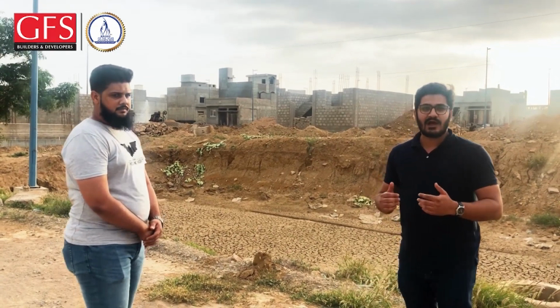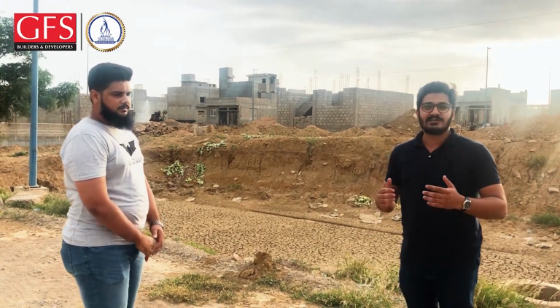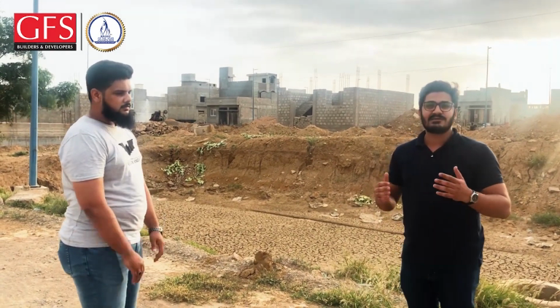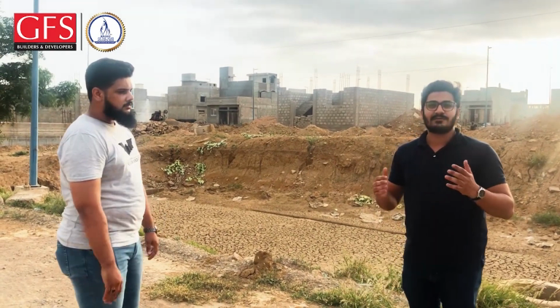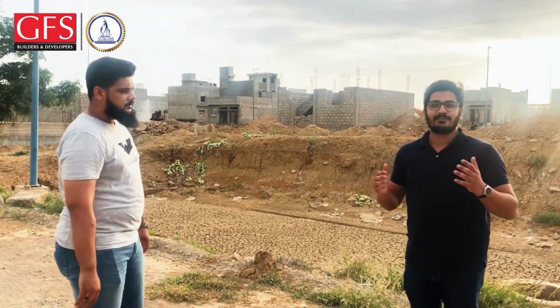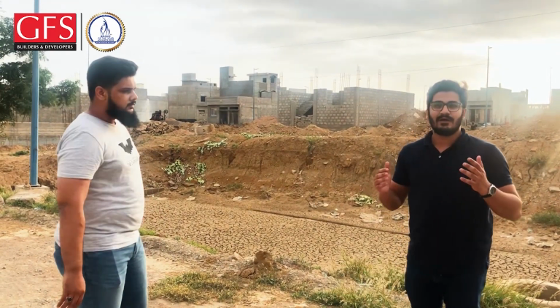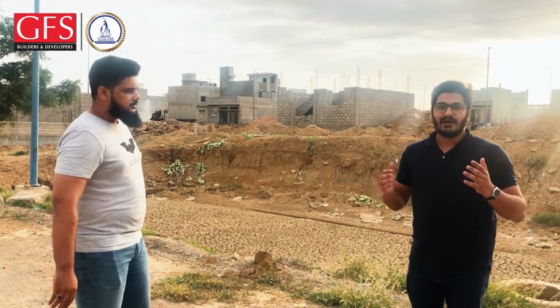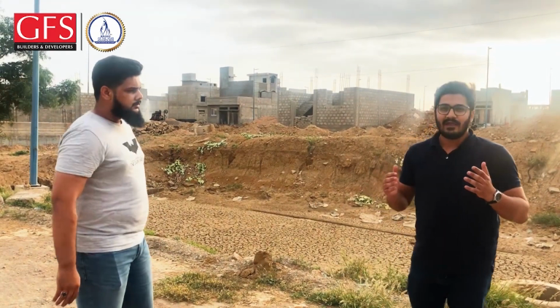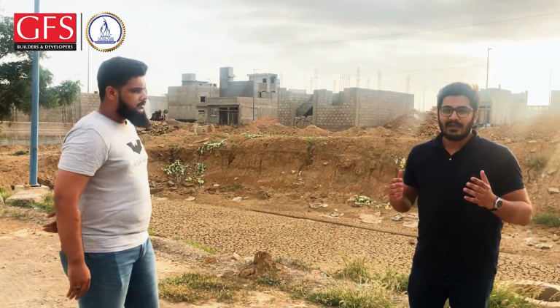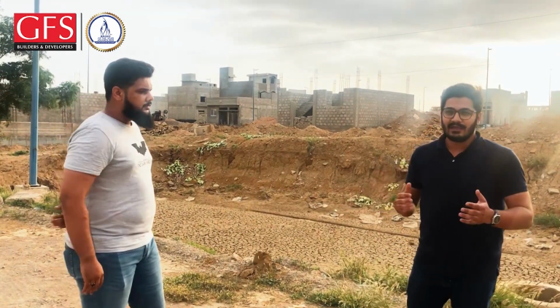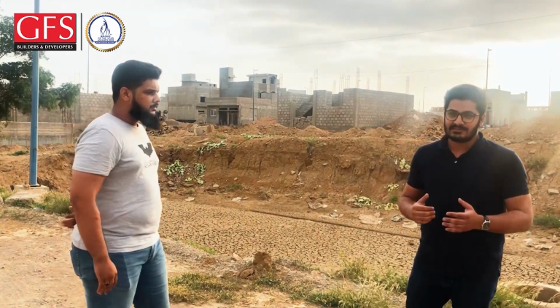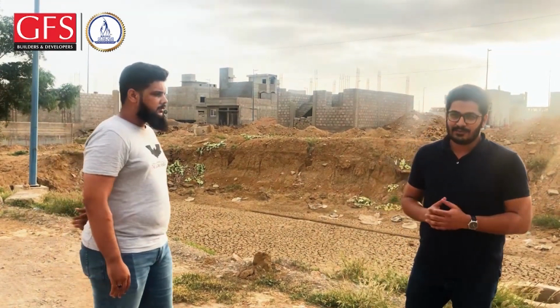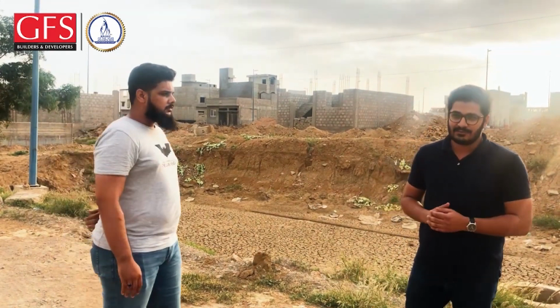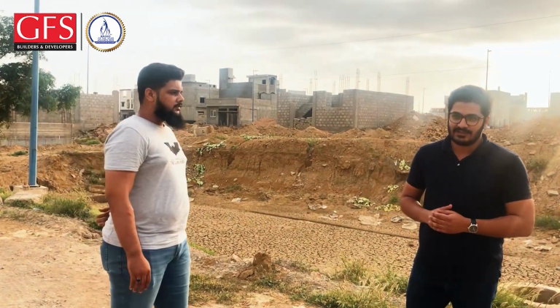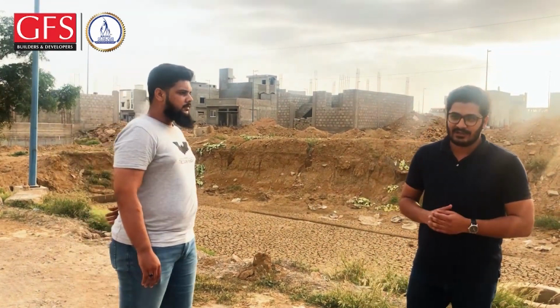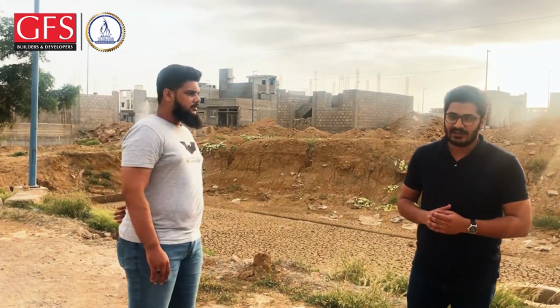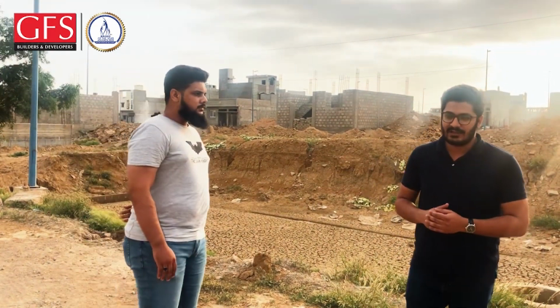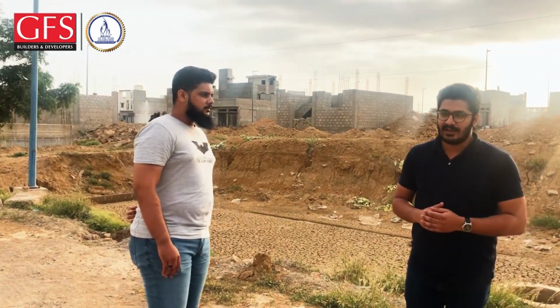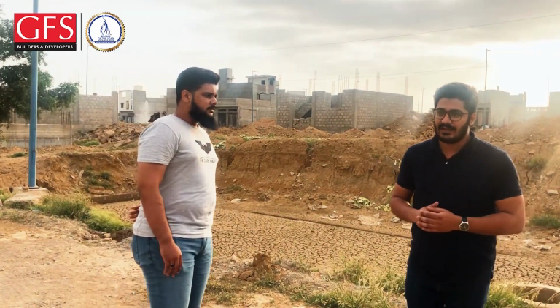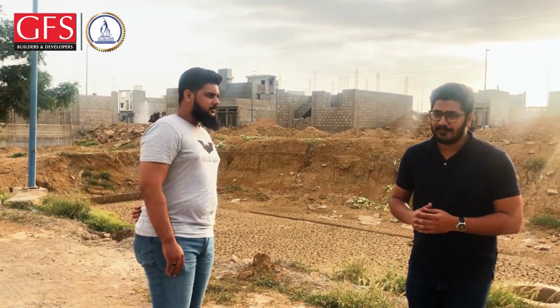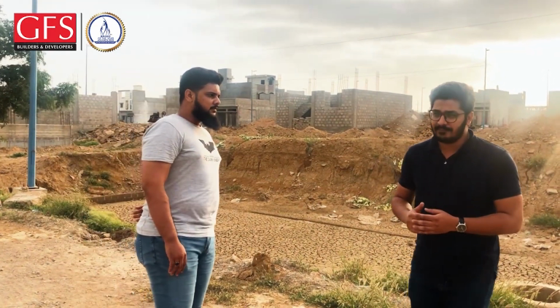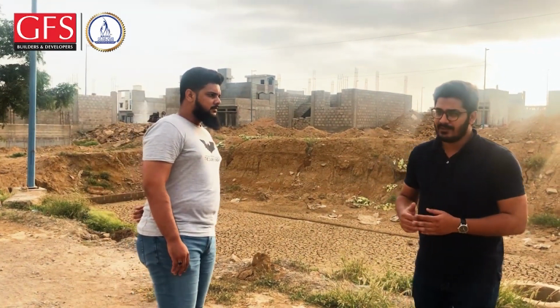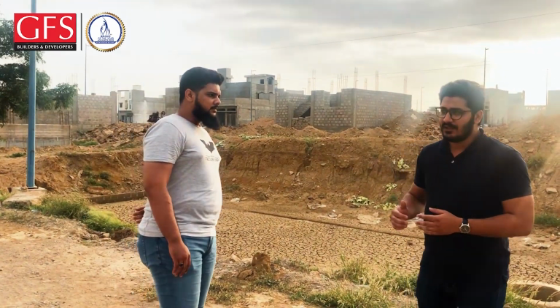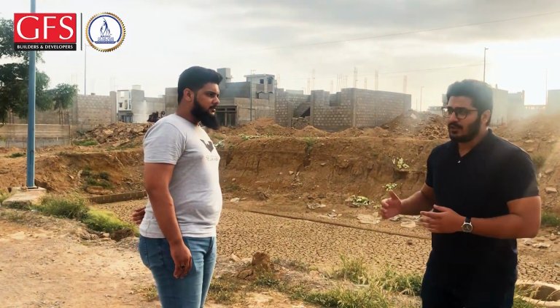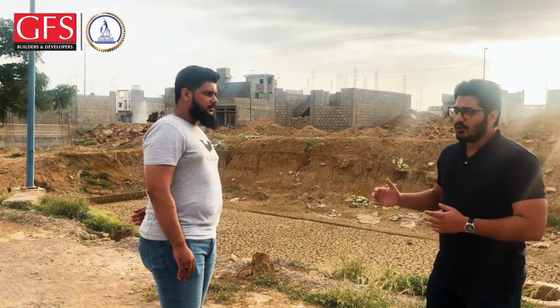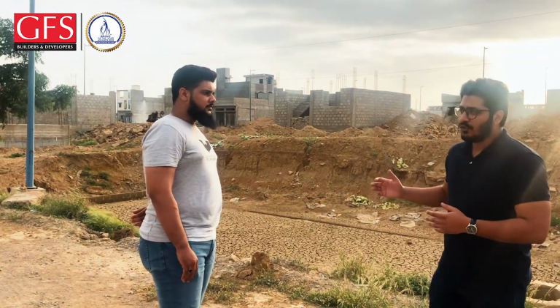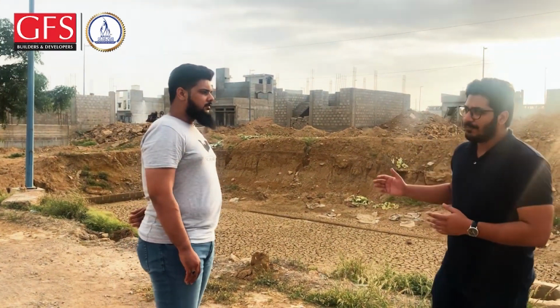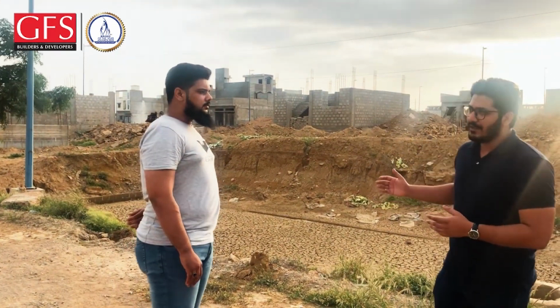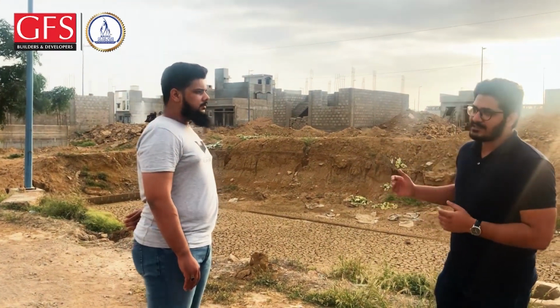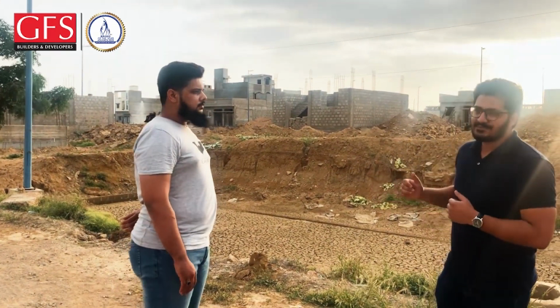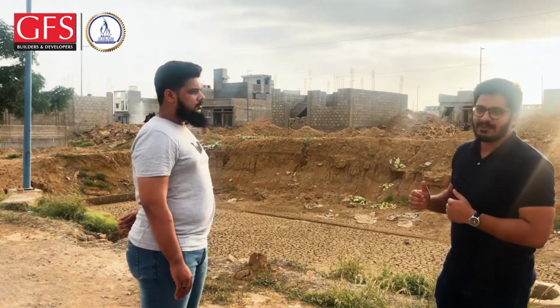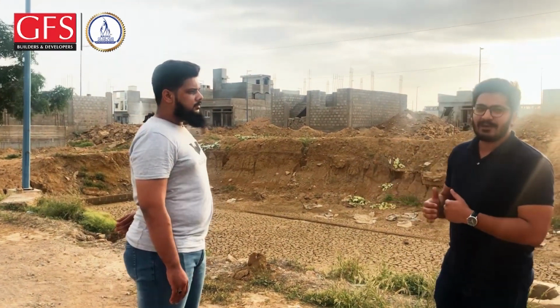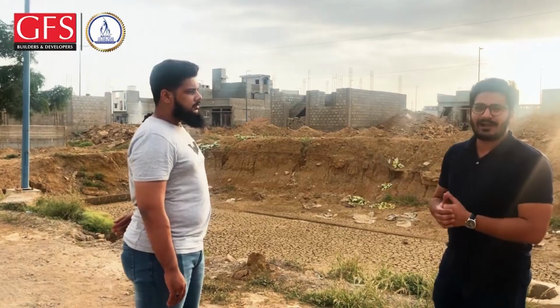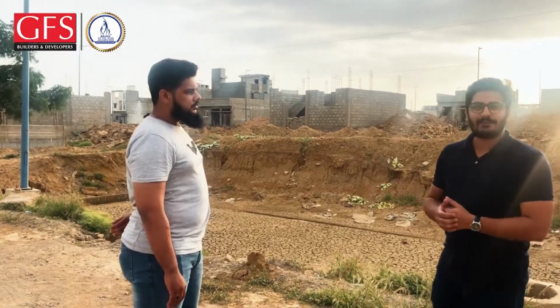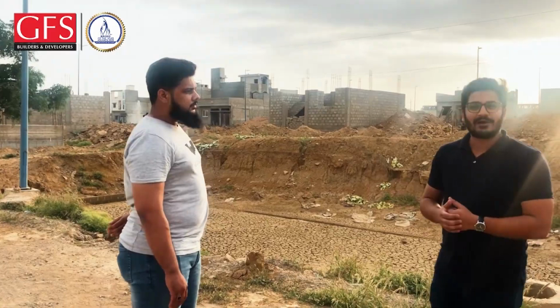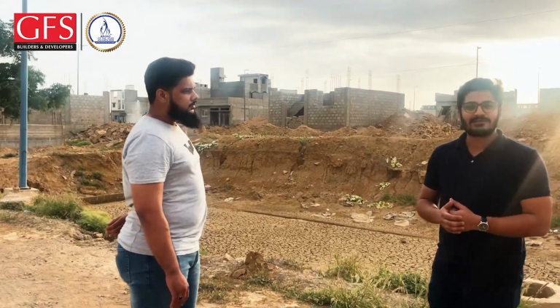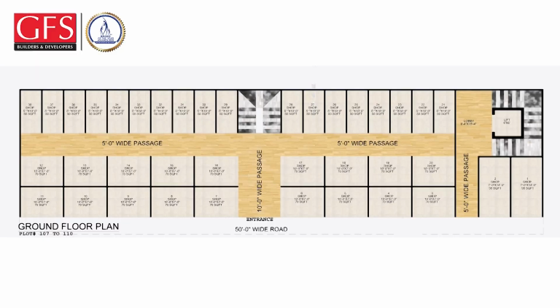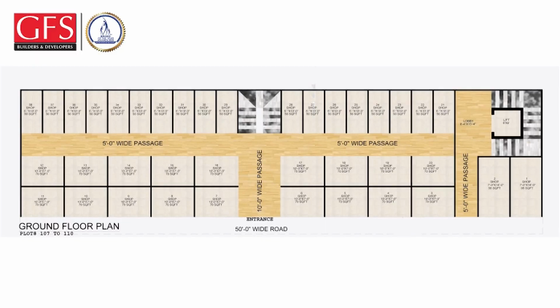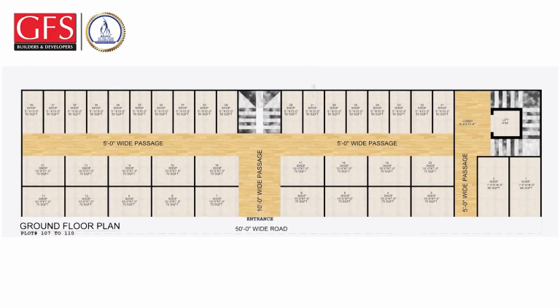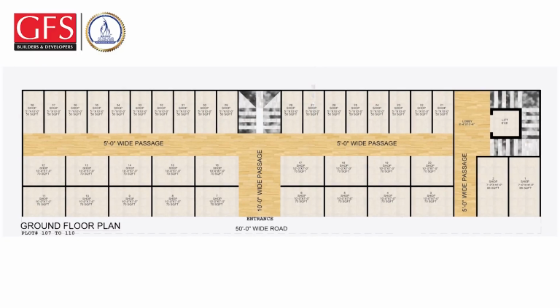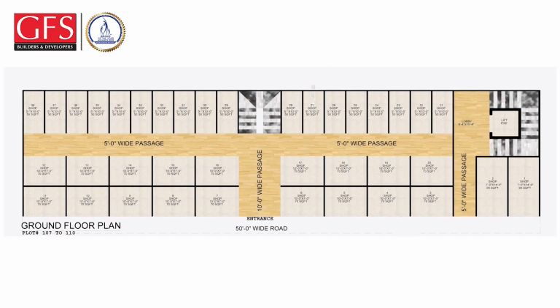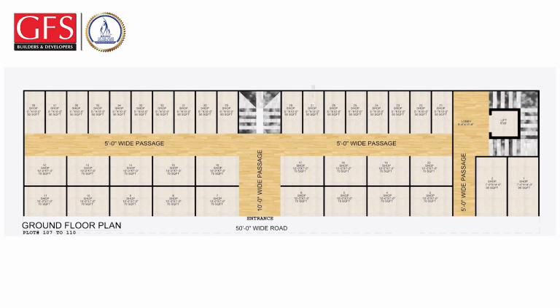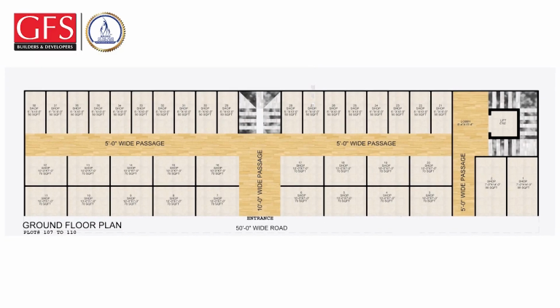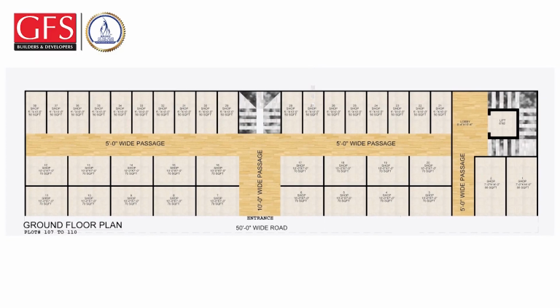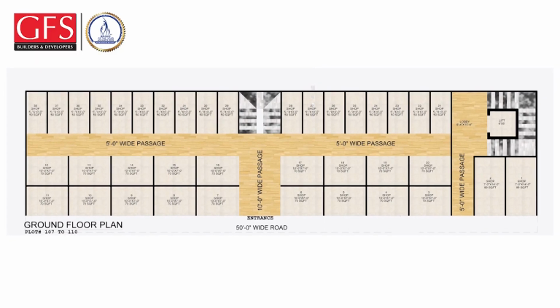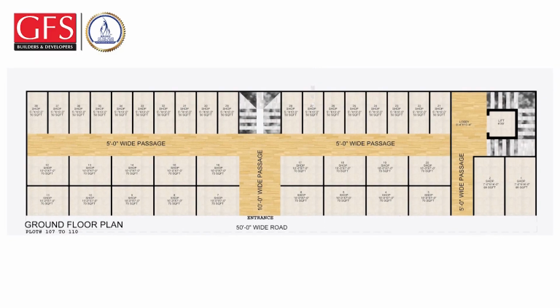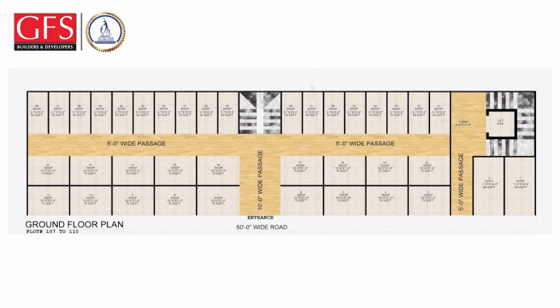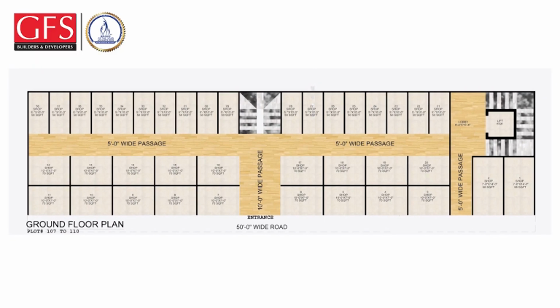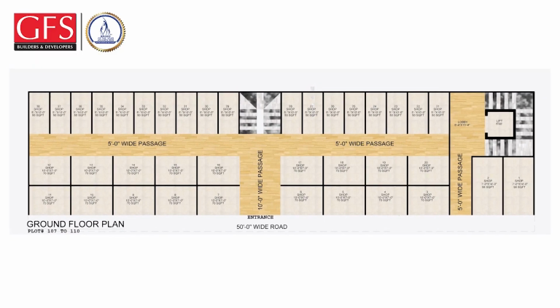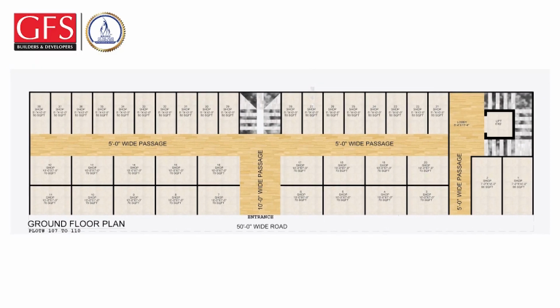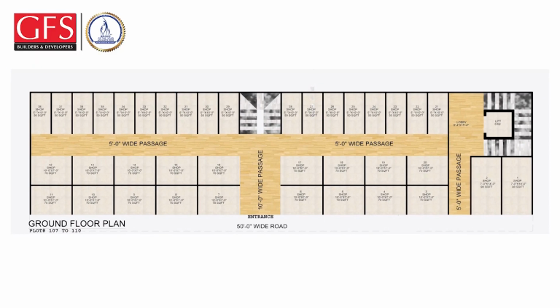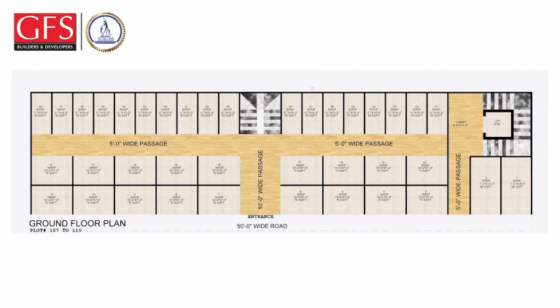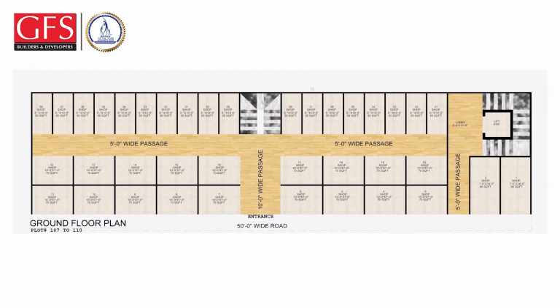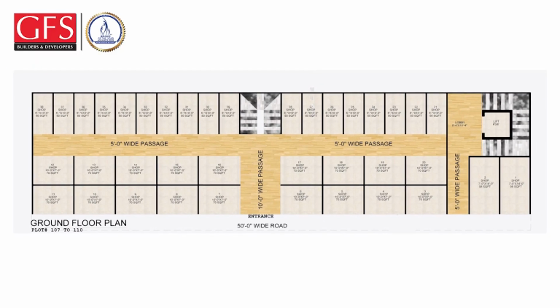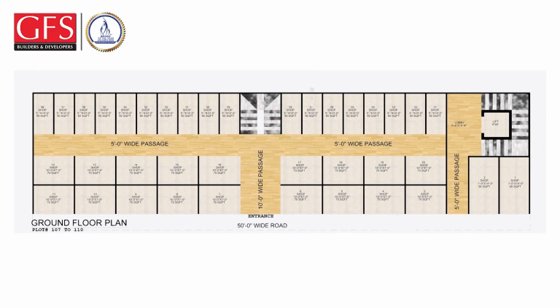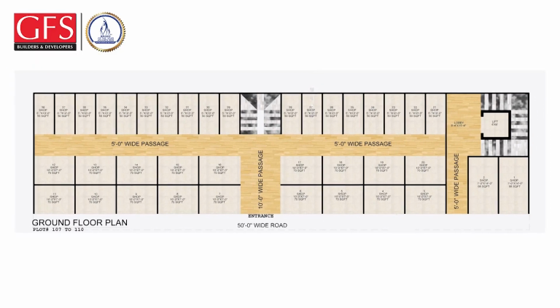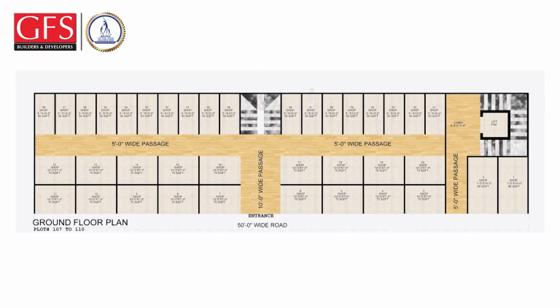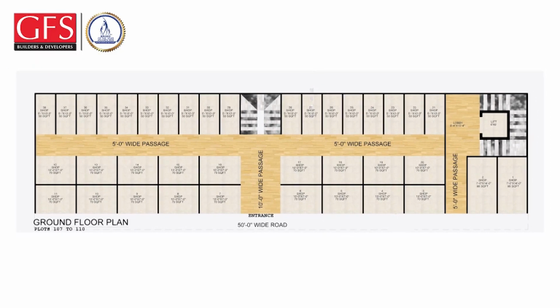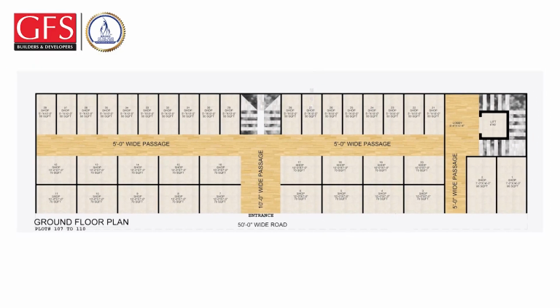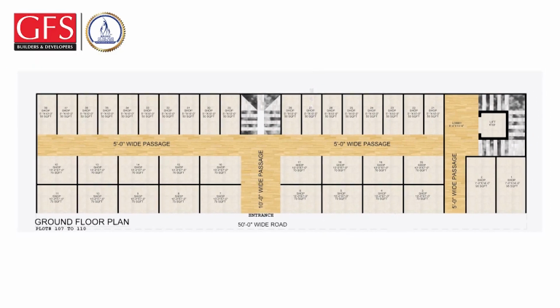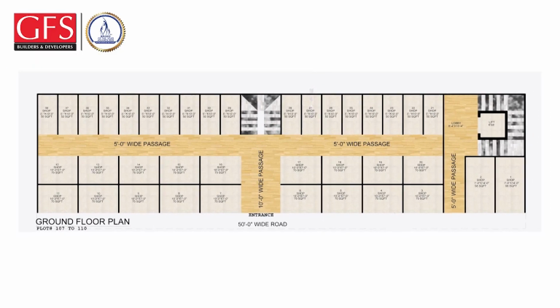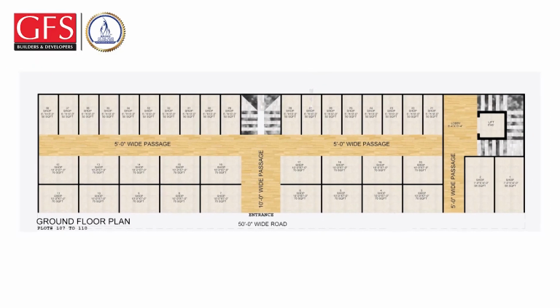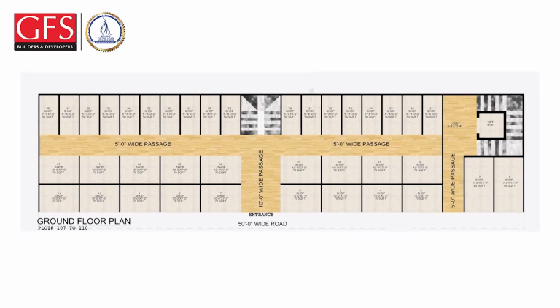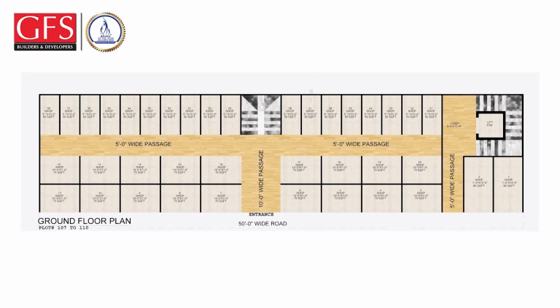We have a good project. We have a full plaza. We have a ground floor, a mezzanine floor, and a first floor.